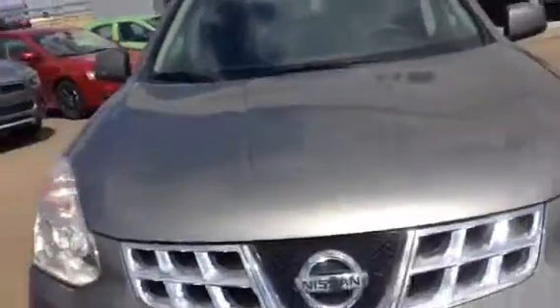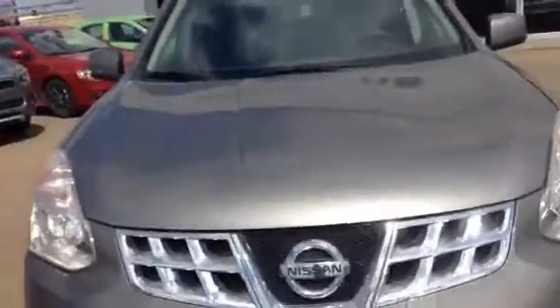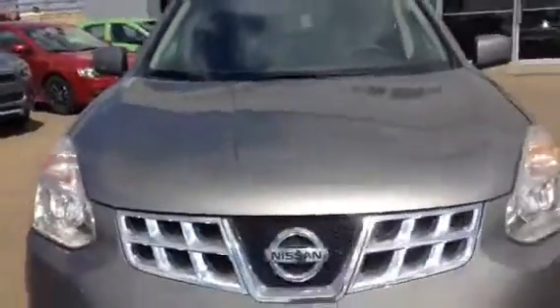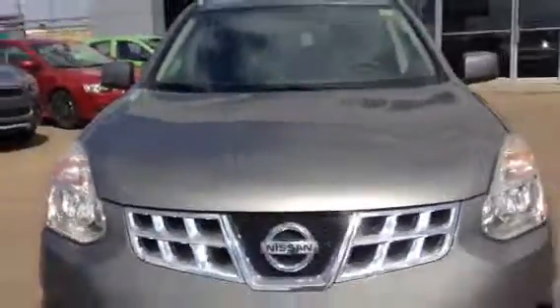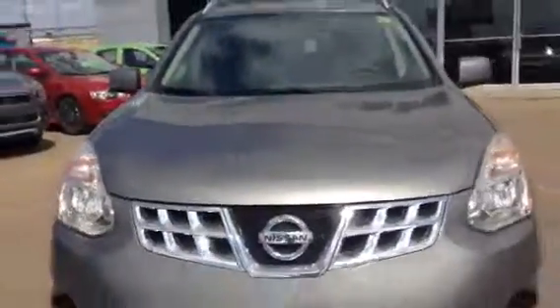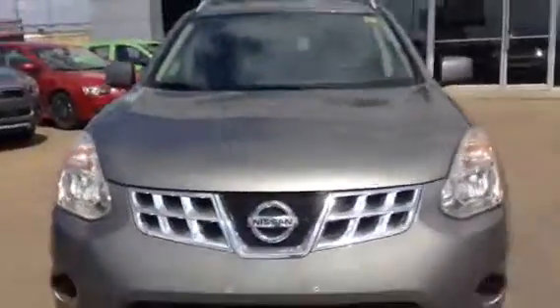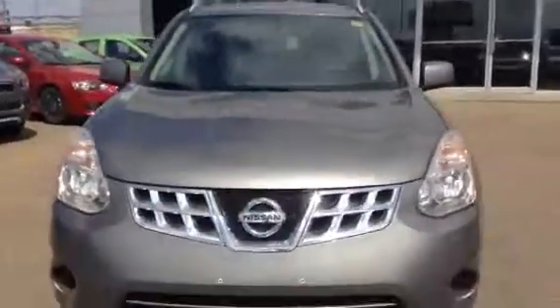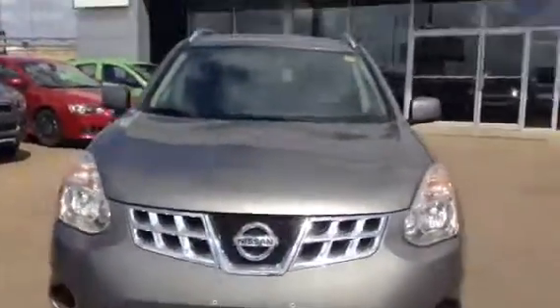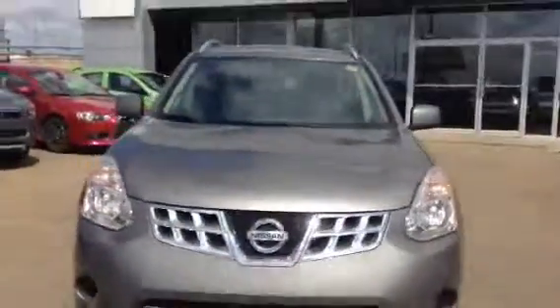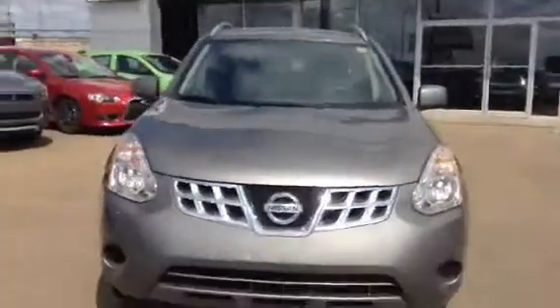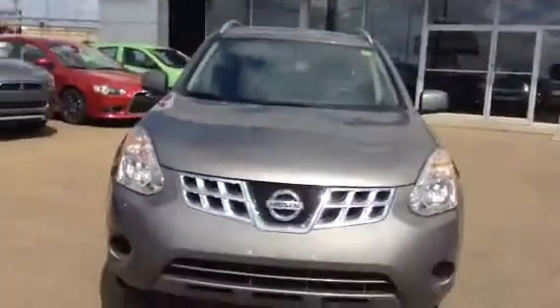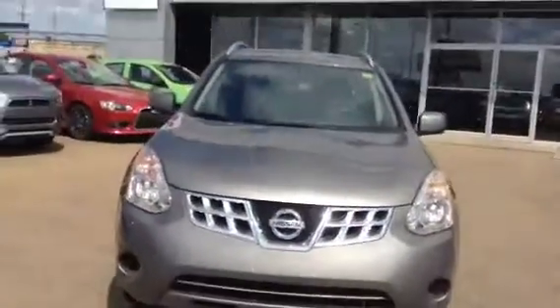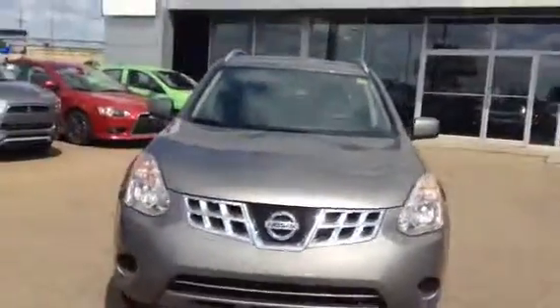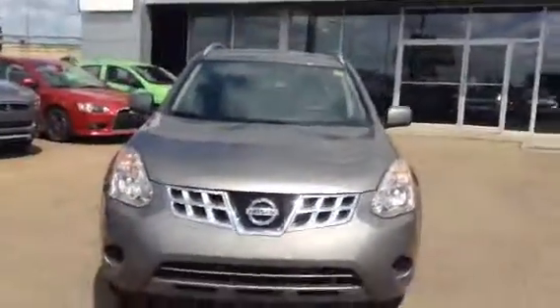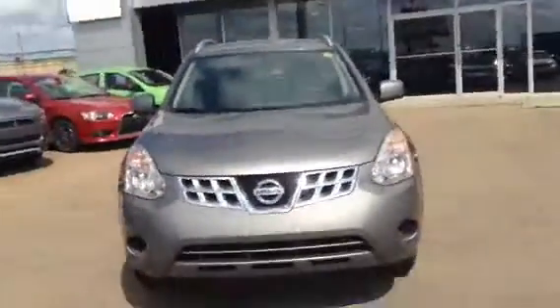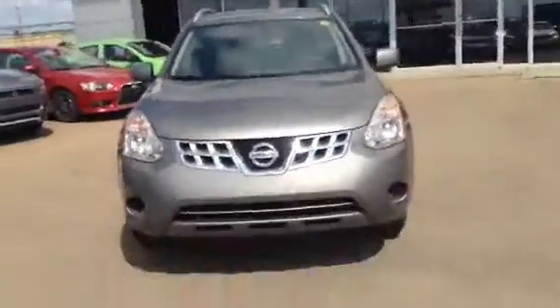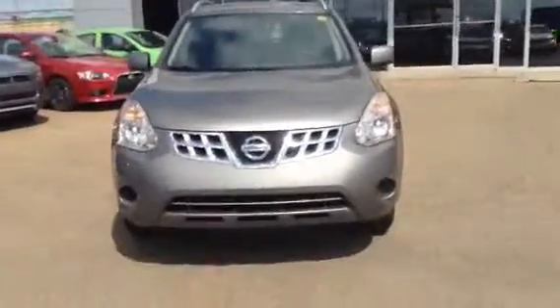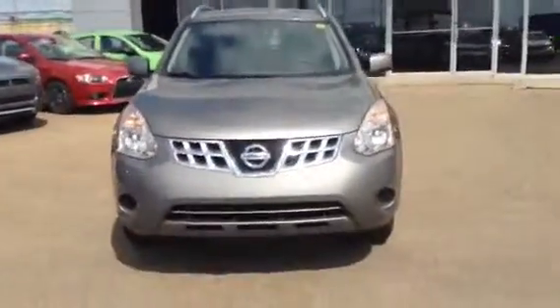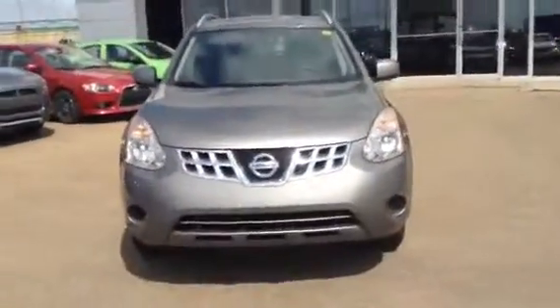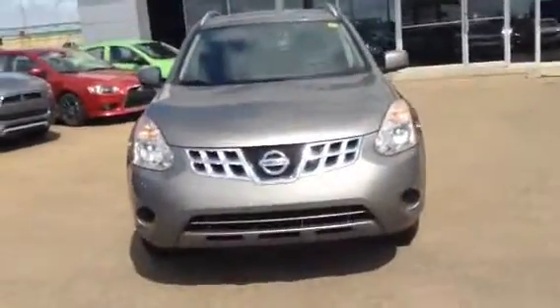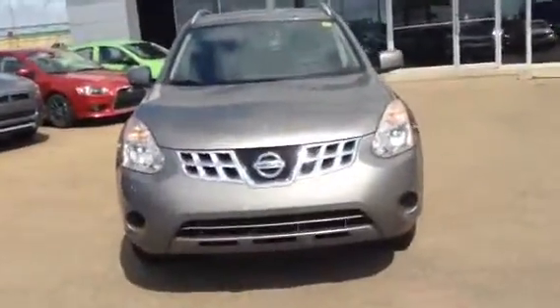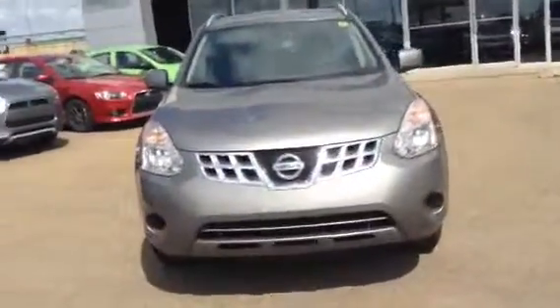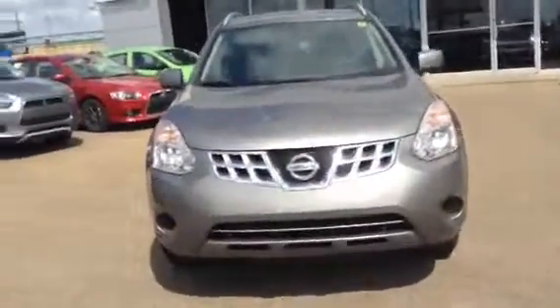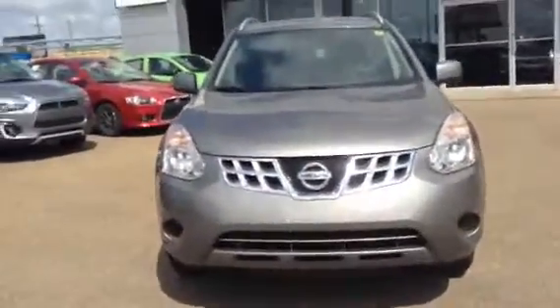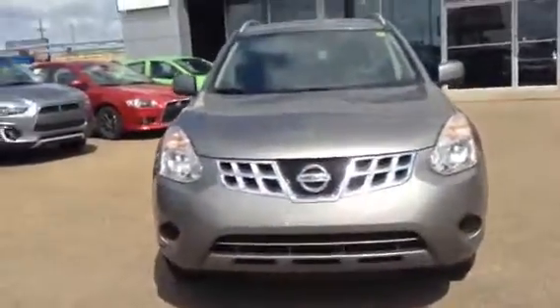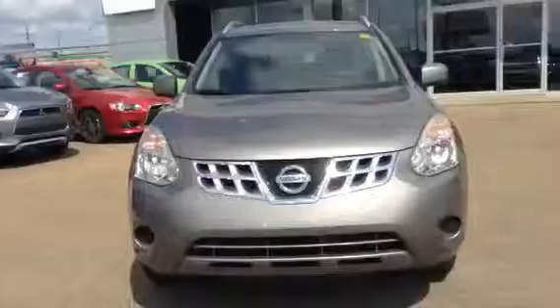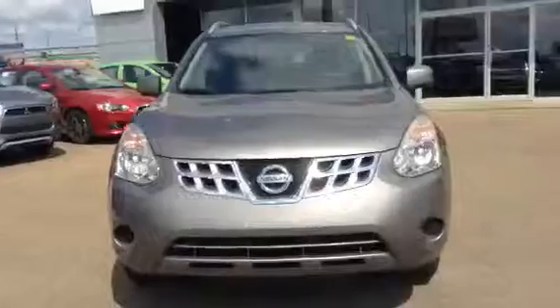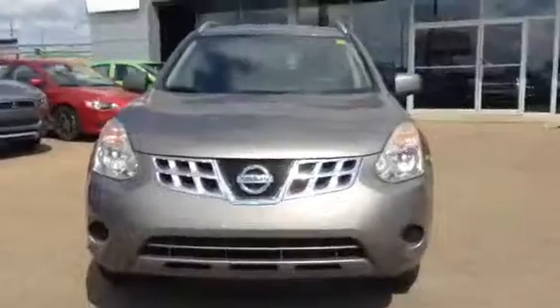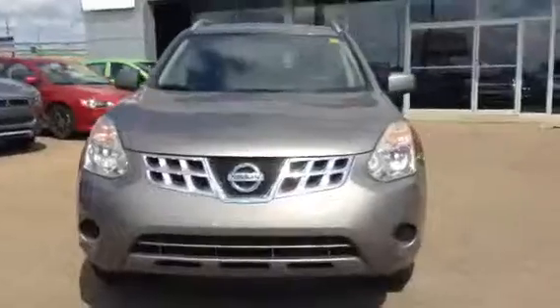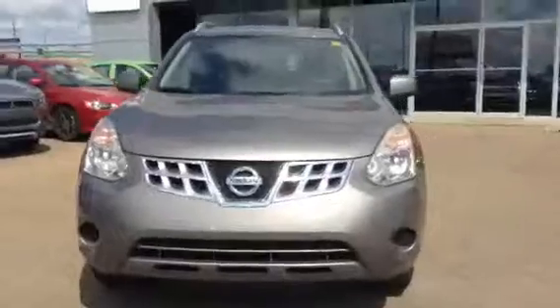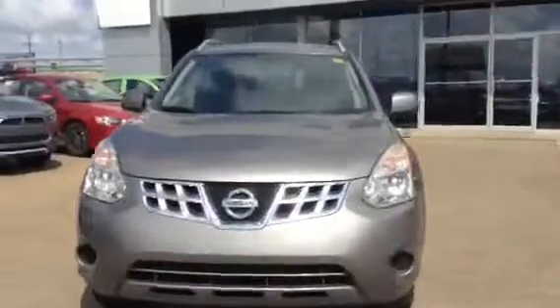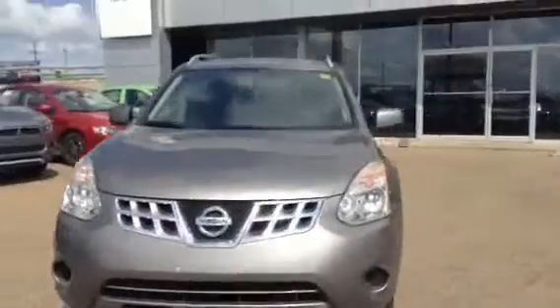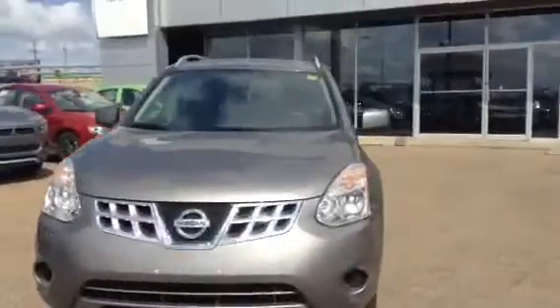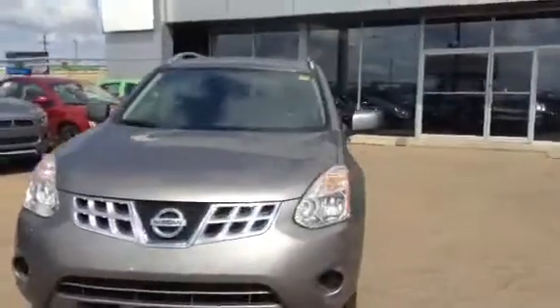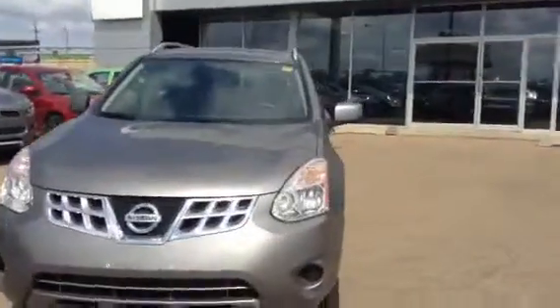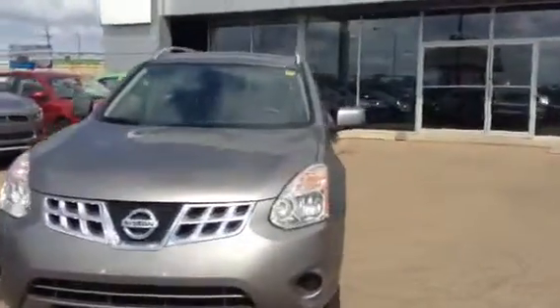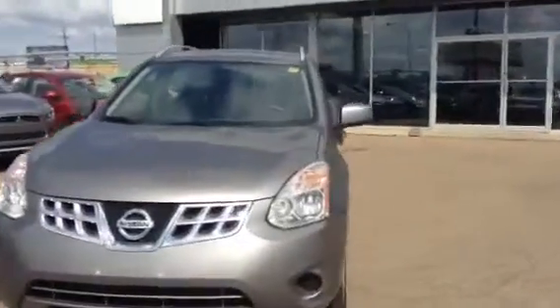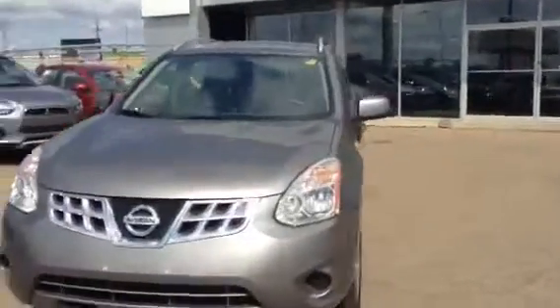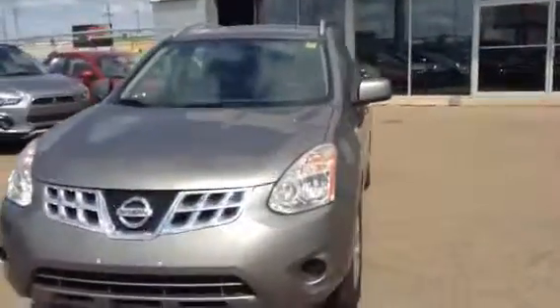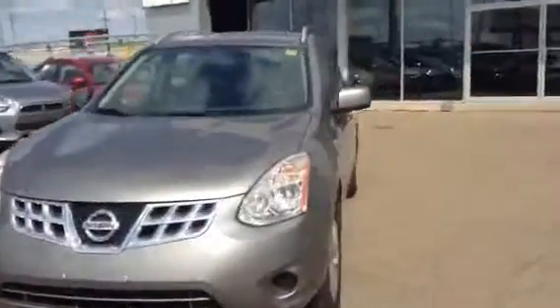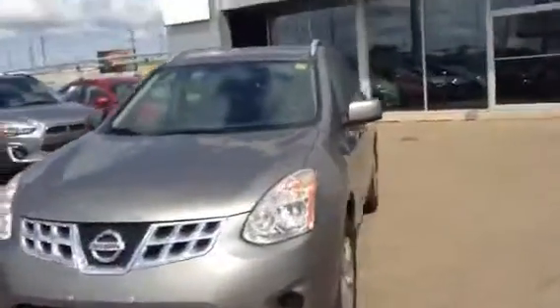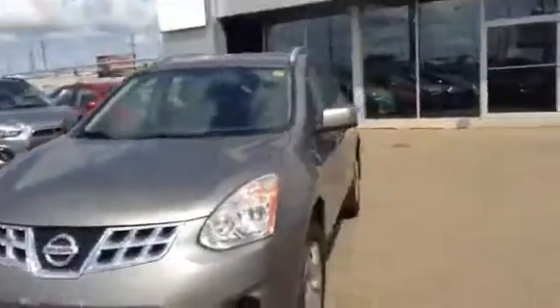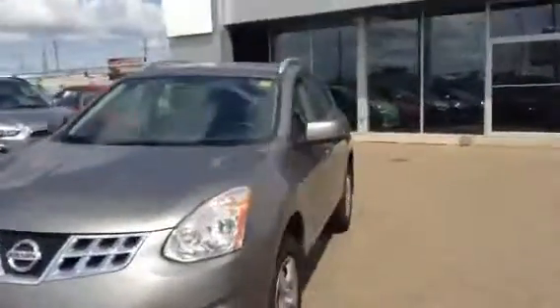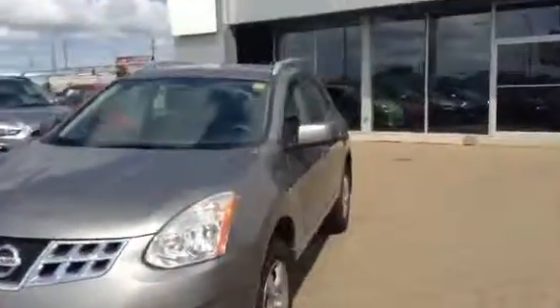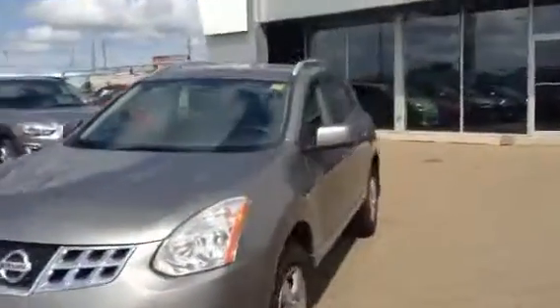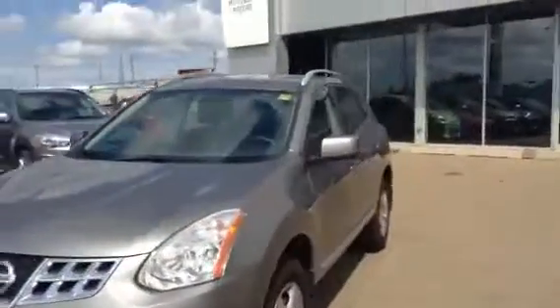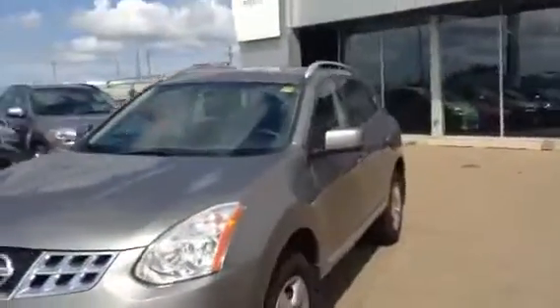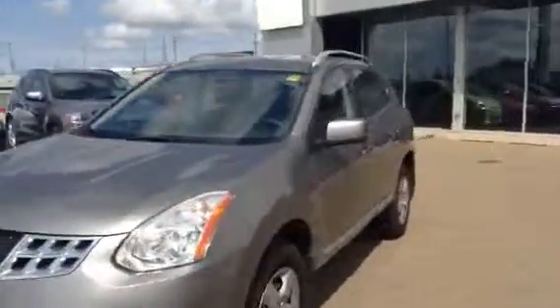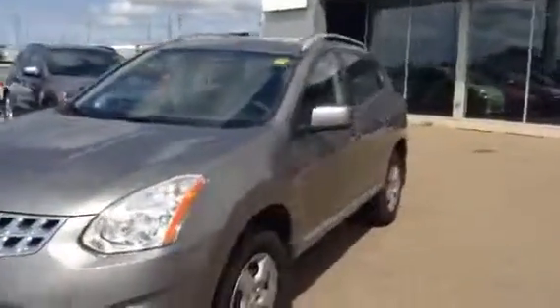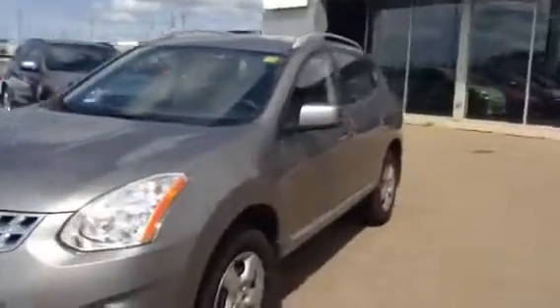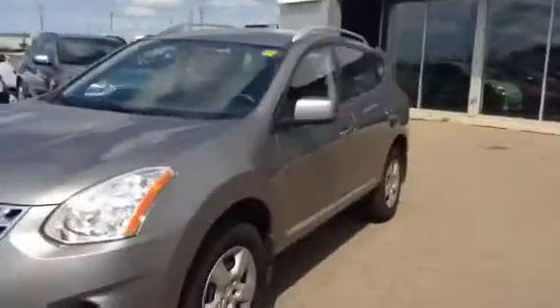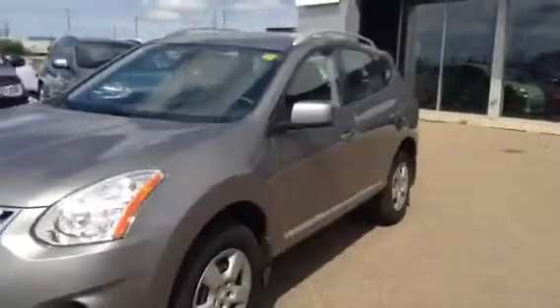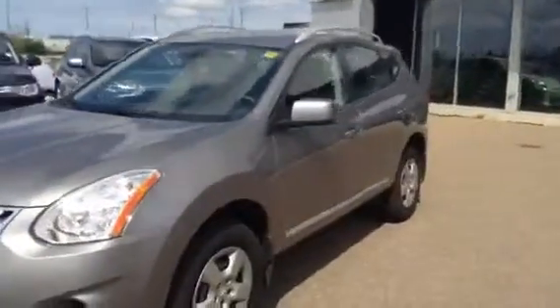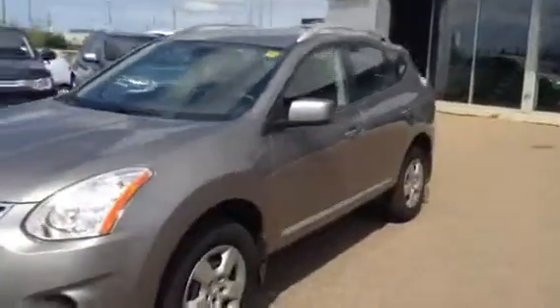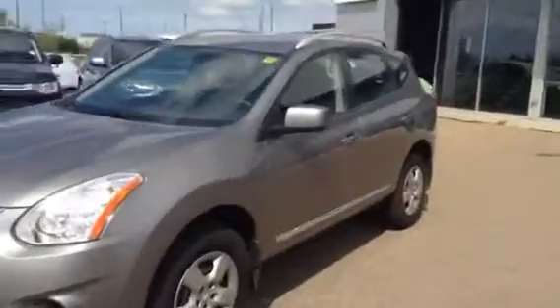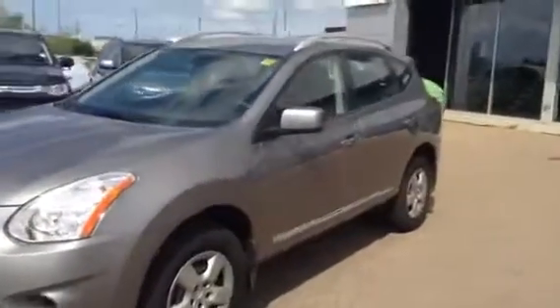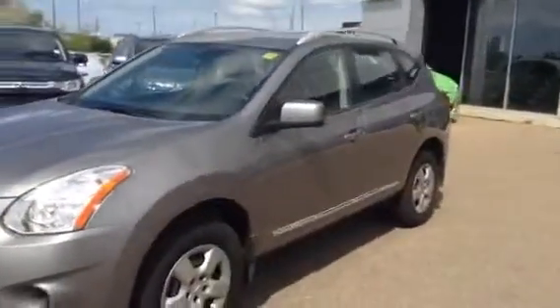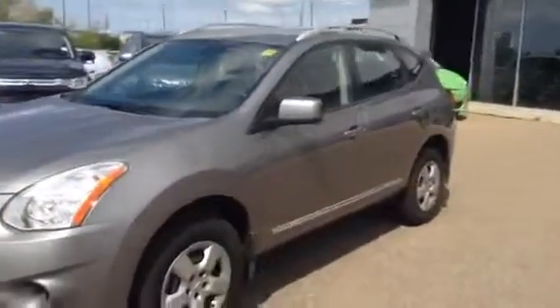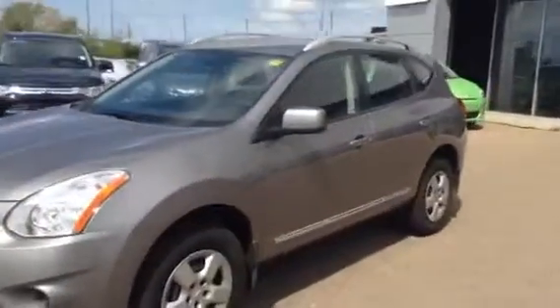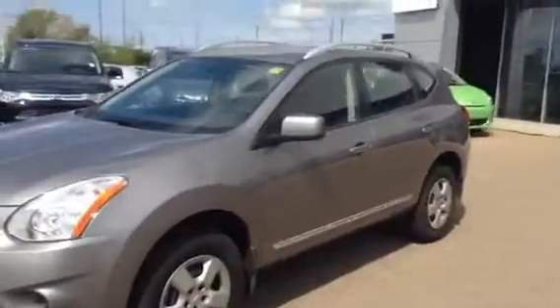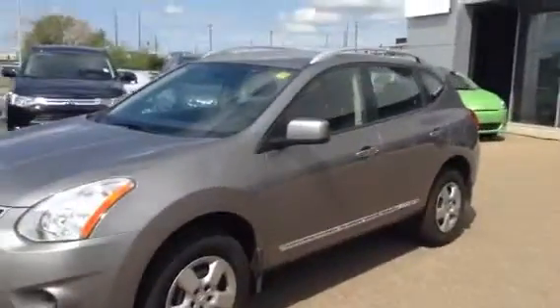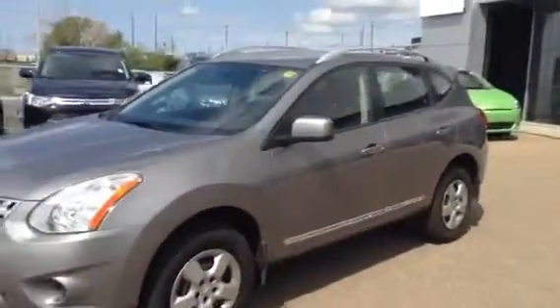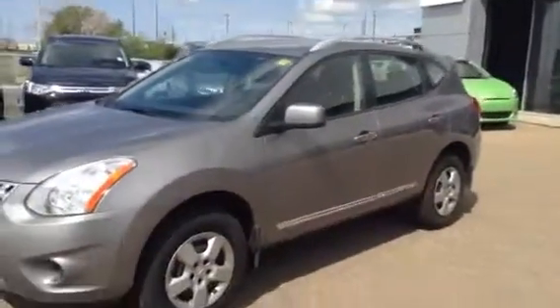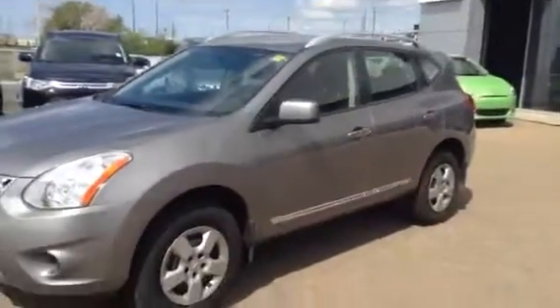So there's the front there — obviously you get that nice, aggressive Nissan look to it. It is a pretty loaded up vehicle. There's a look at the side.